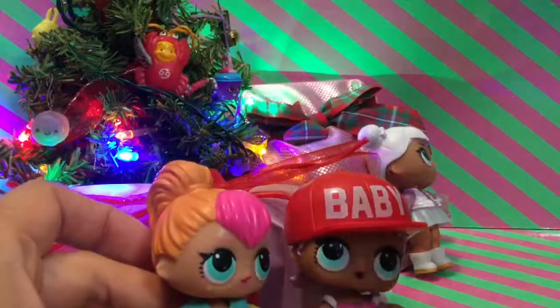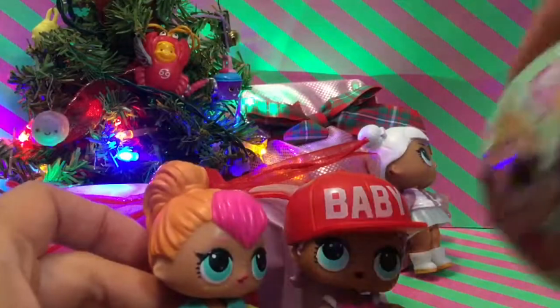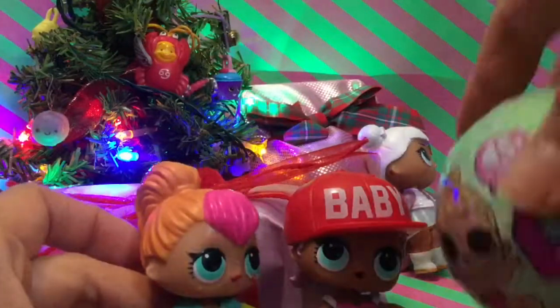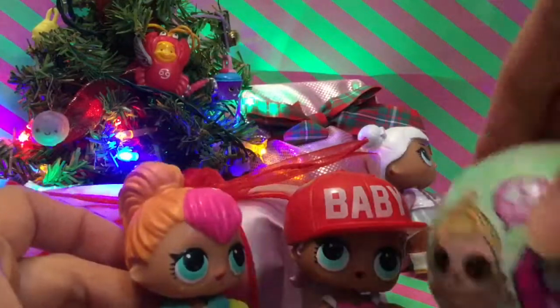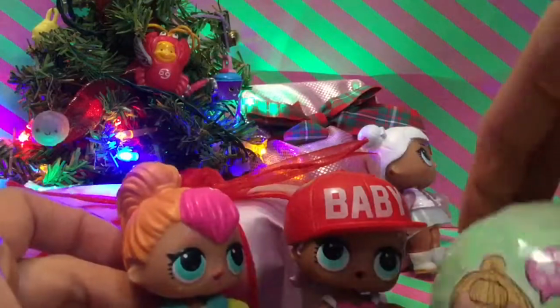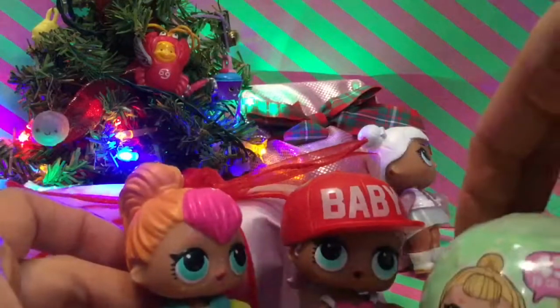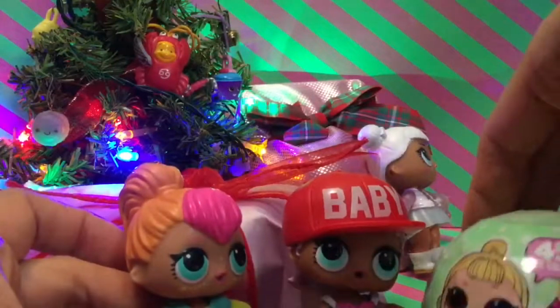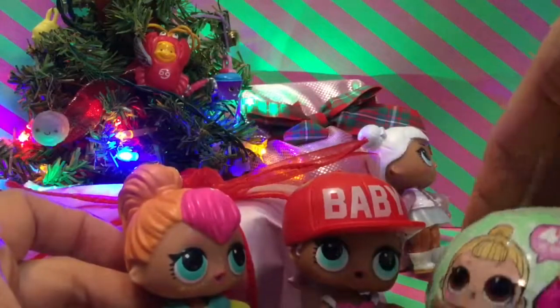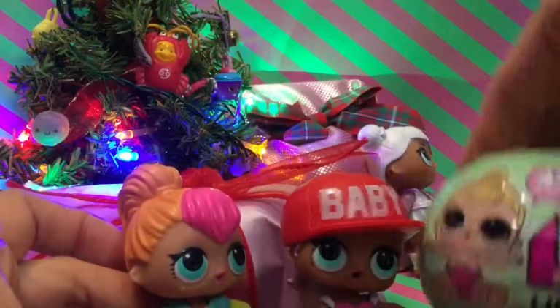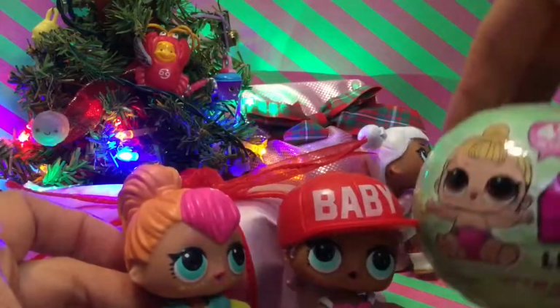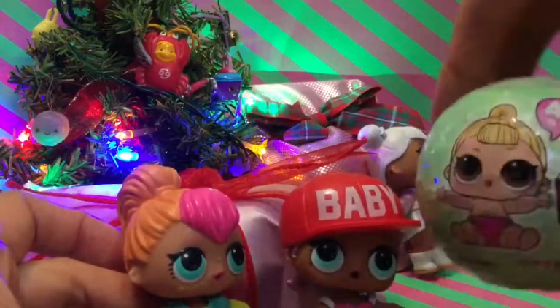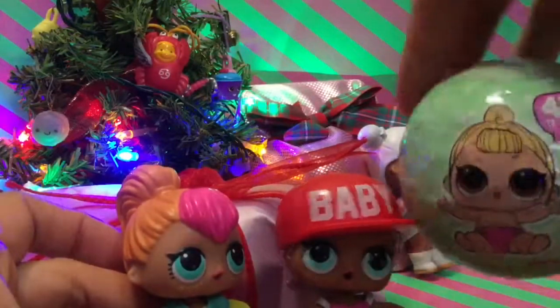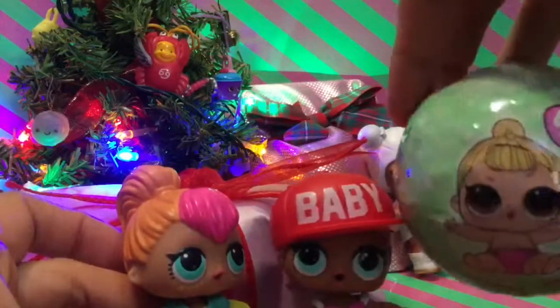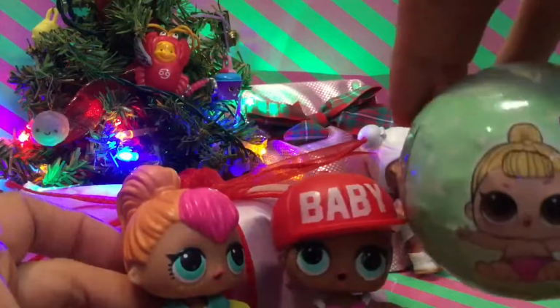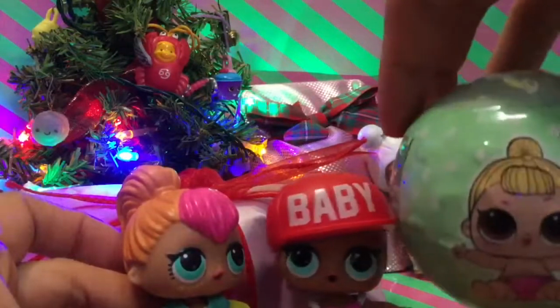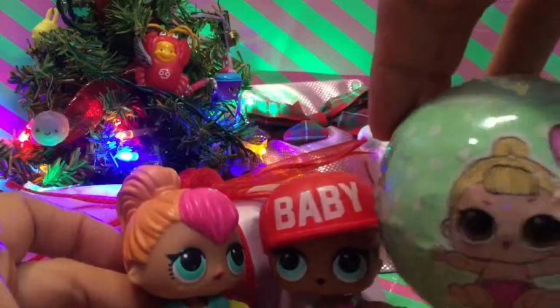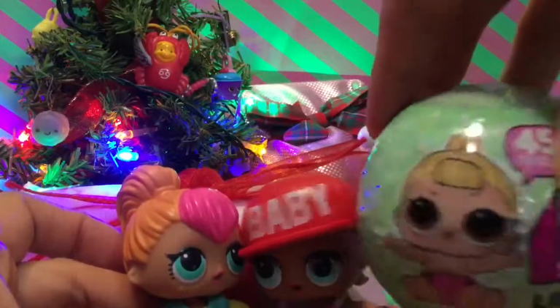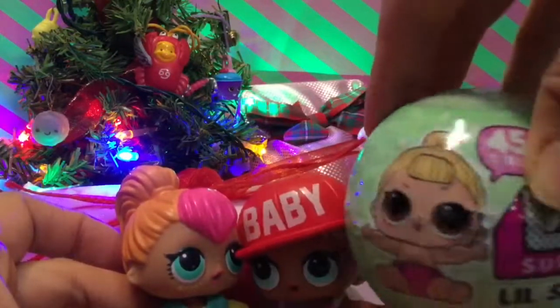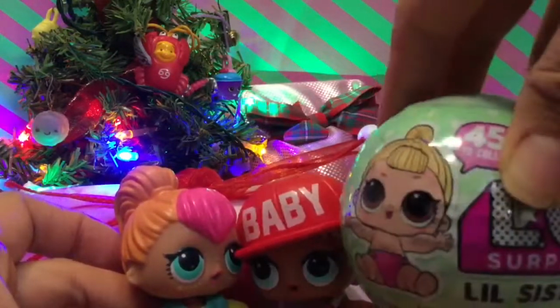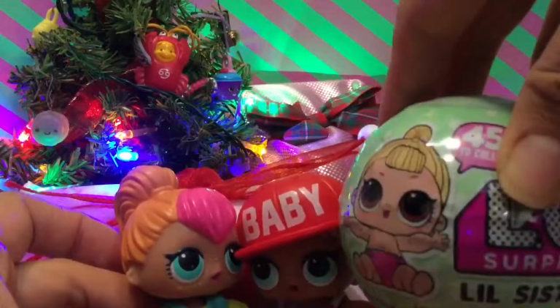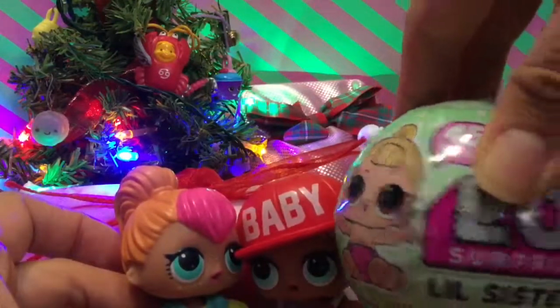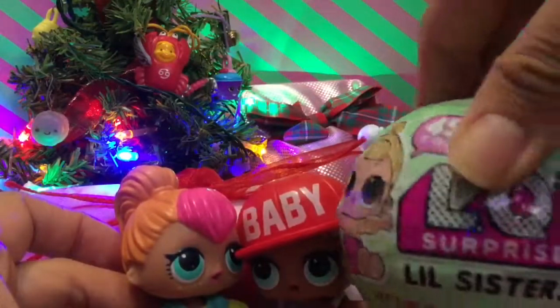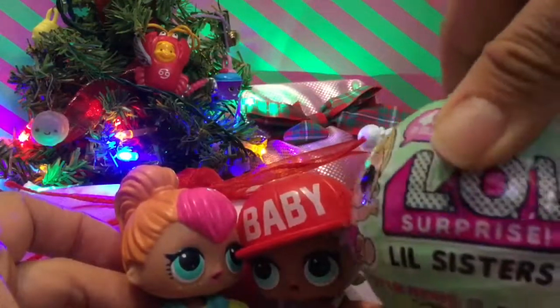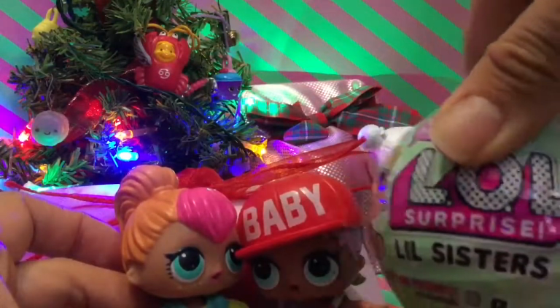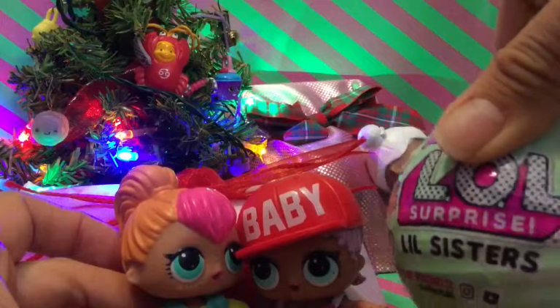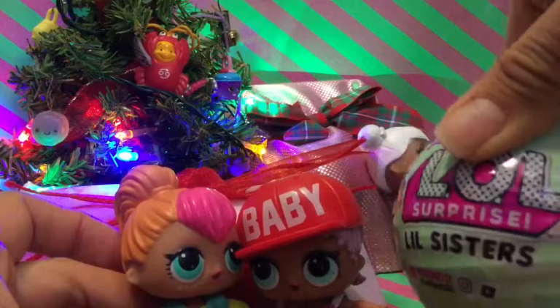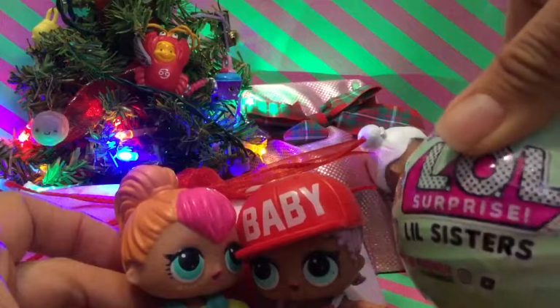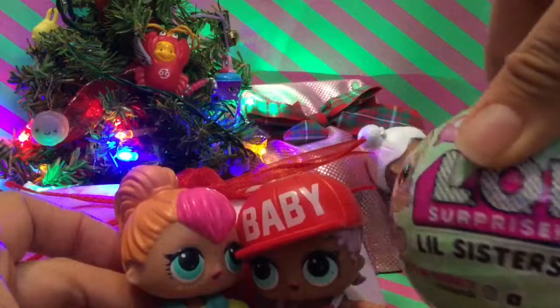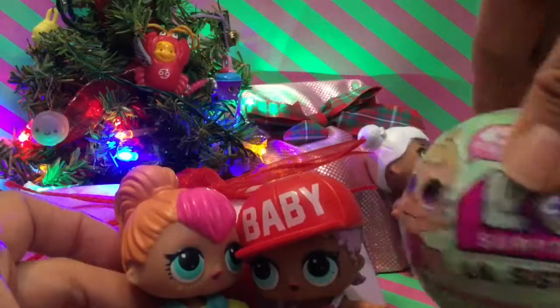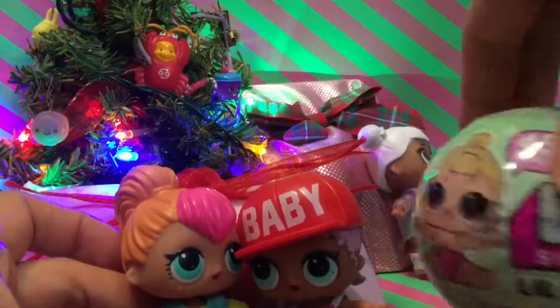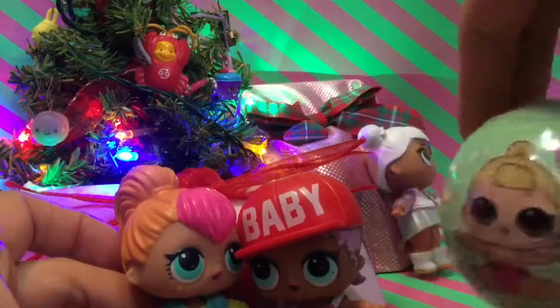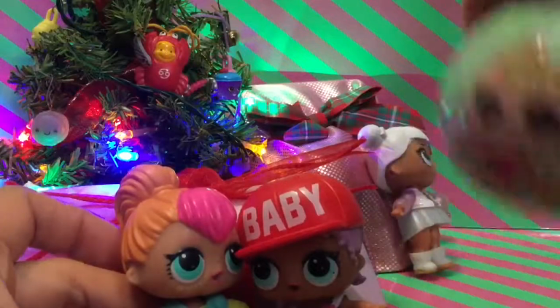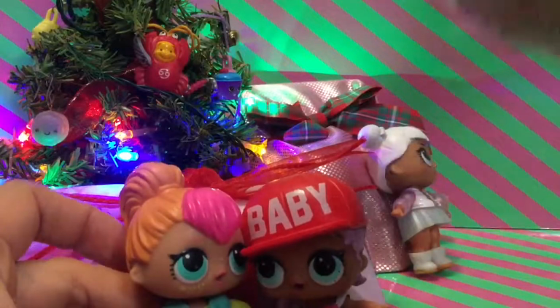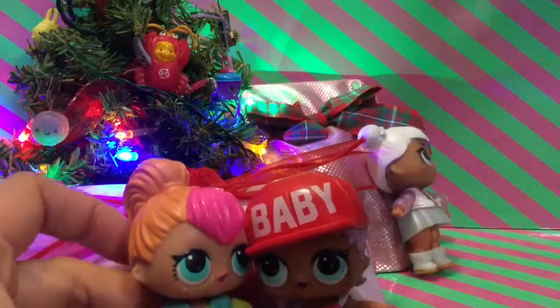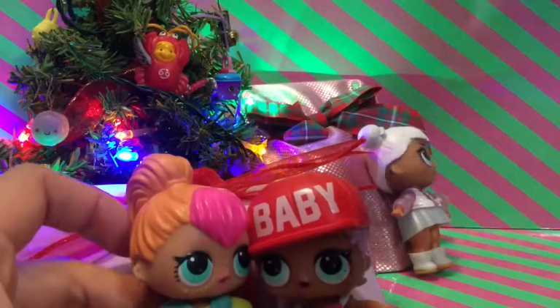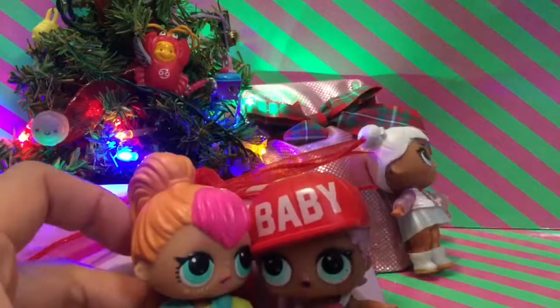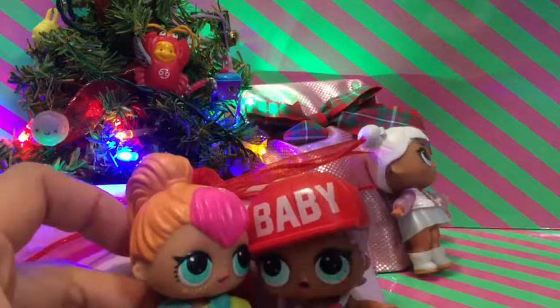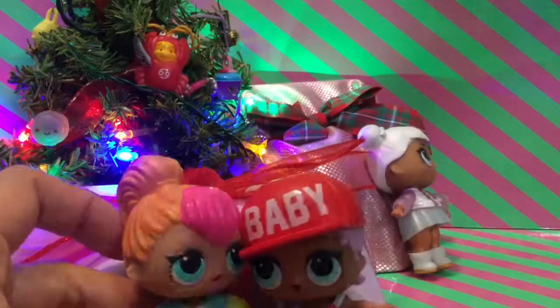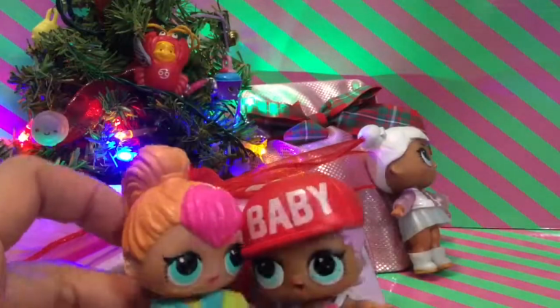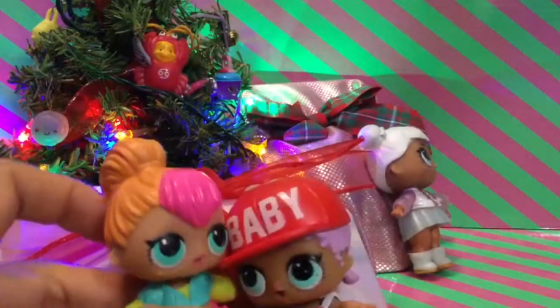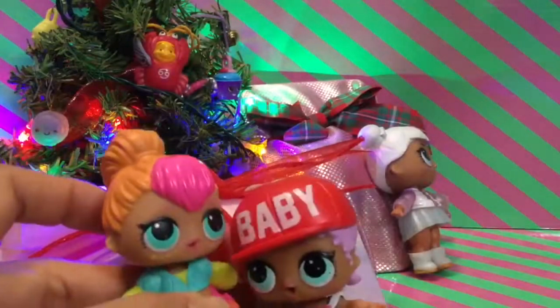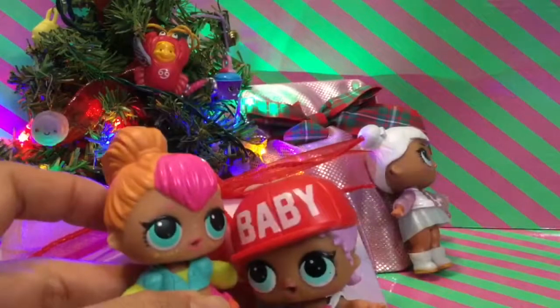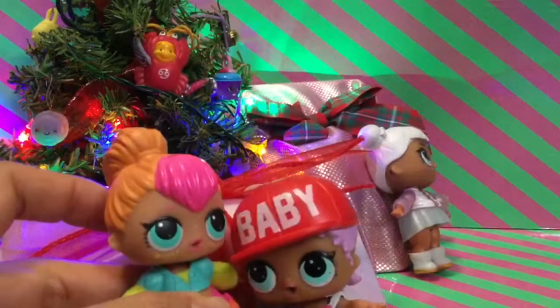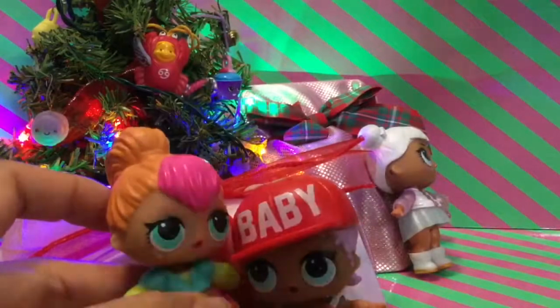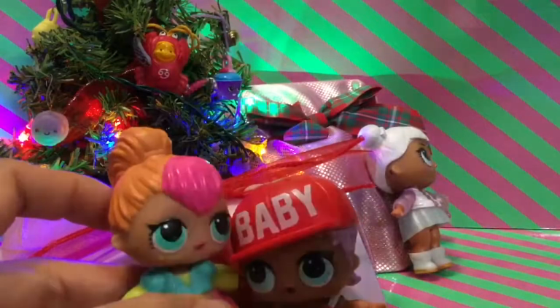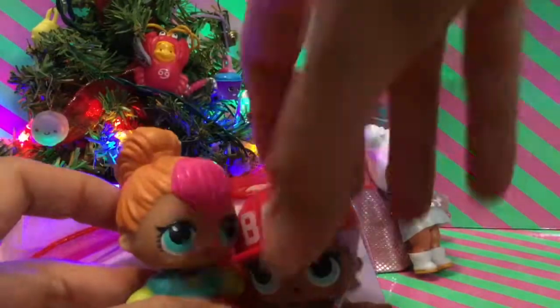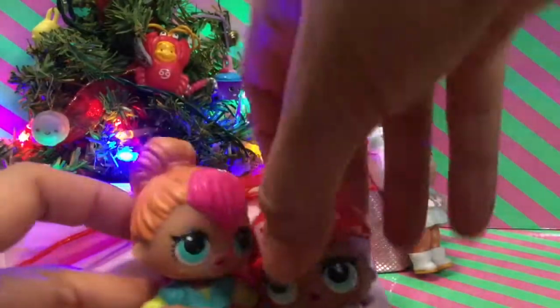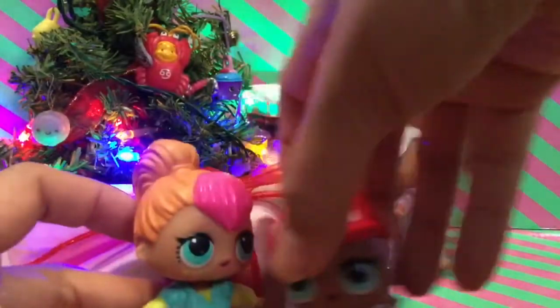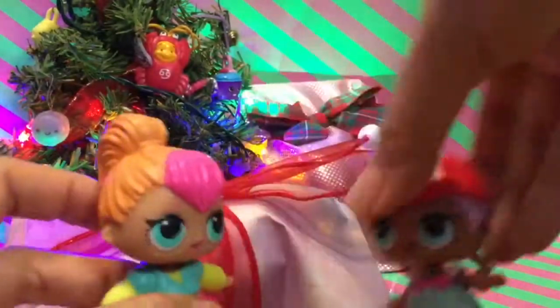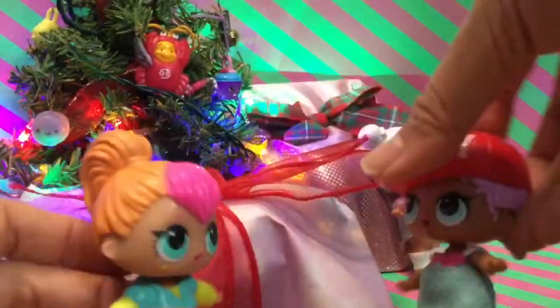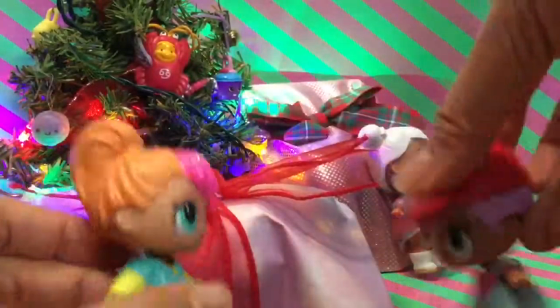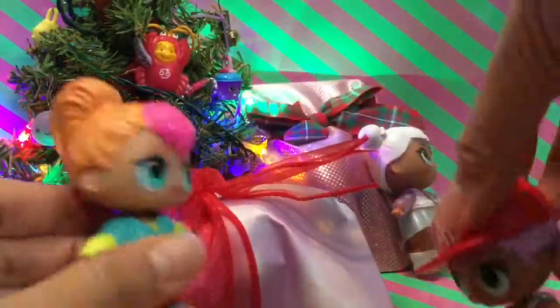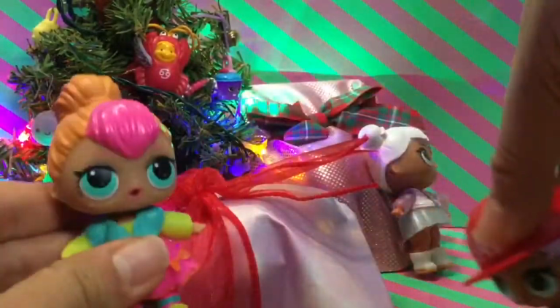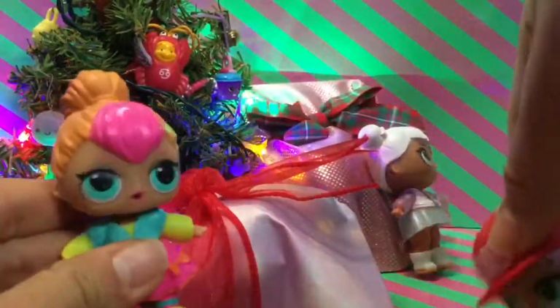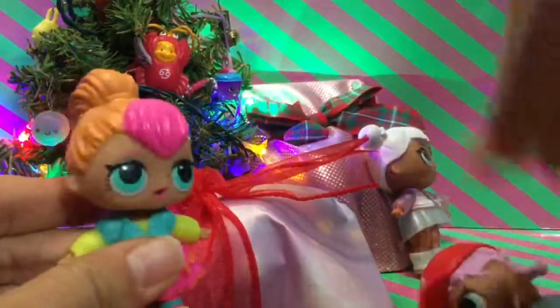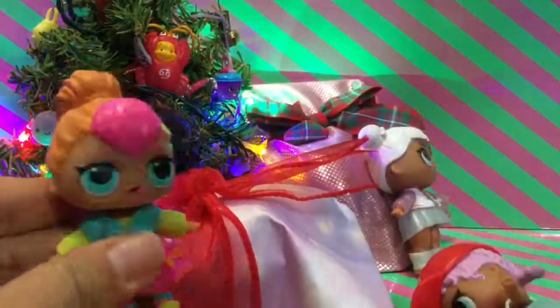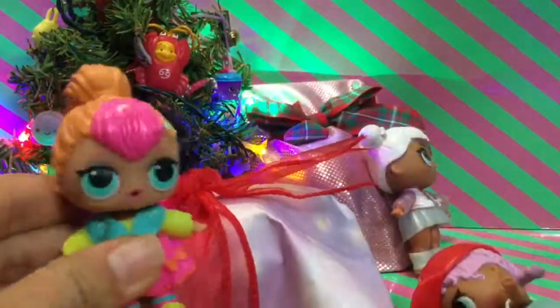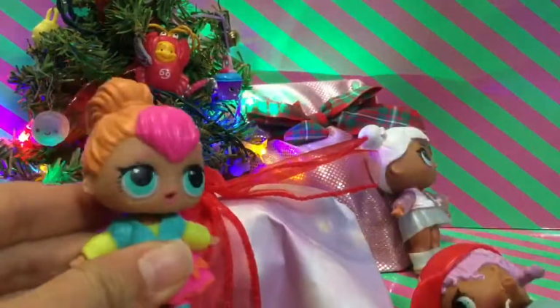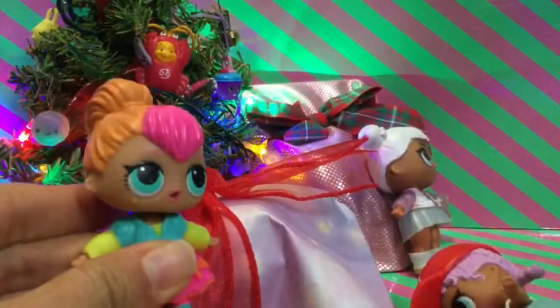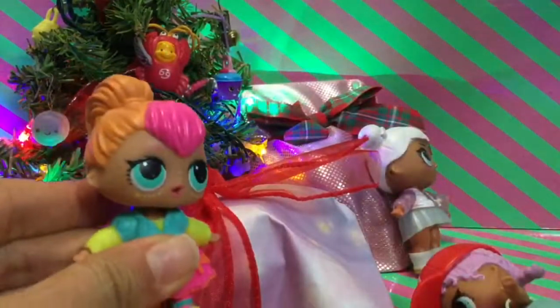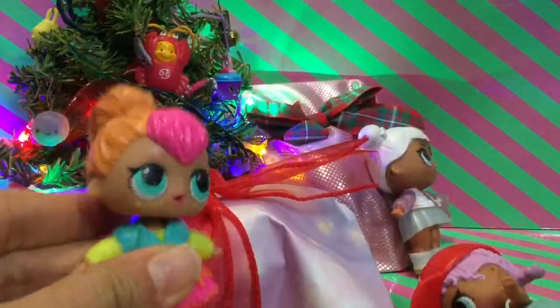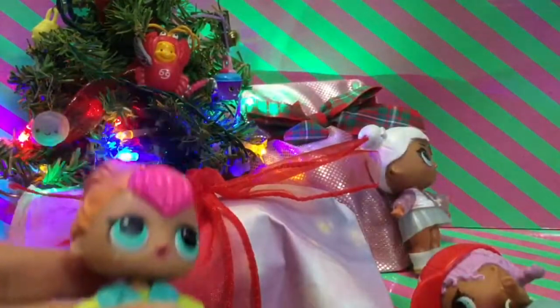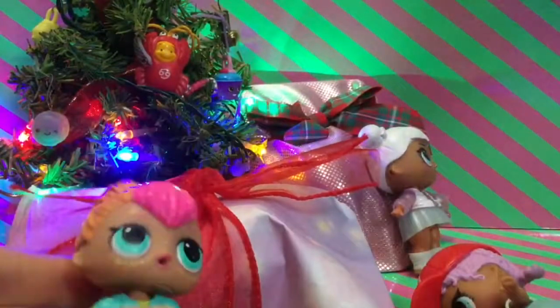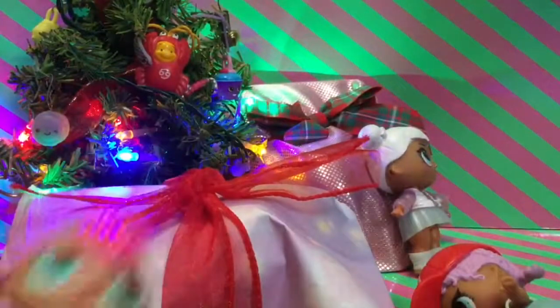I got you an LOL baby to open! Look at this, my baby! I didn't have time to wrap it, but we're going to open up this LOL surprise. But before we do that, we're going to open up the other presents underneath the tree.